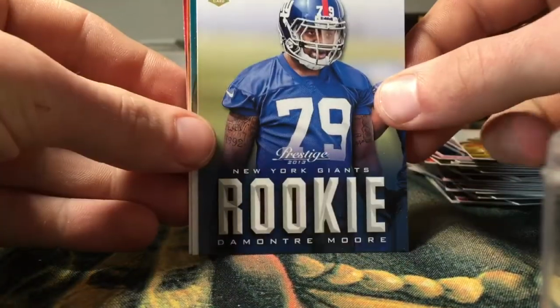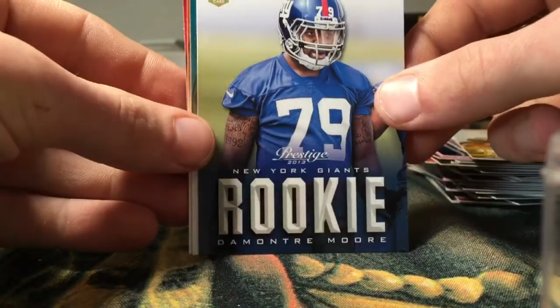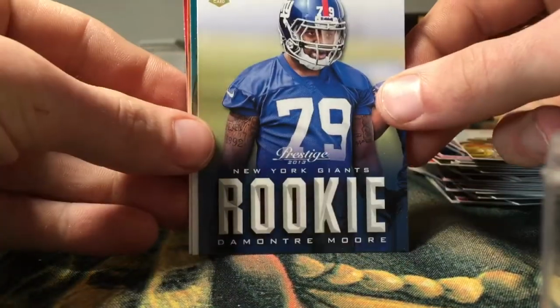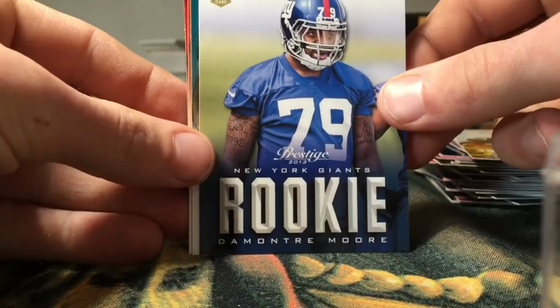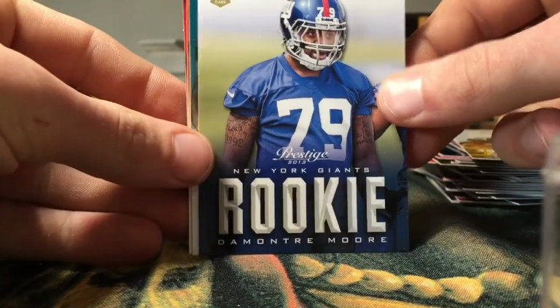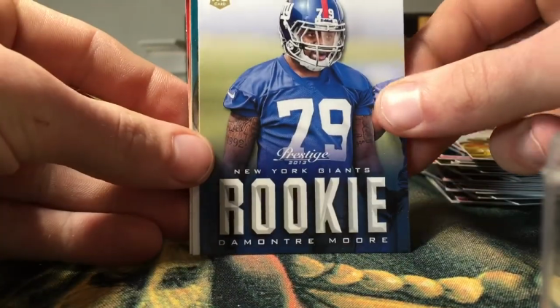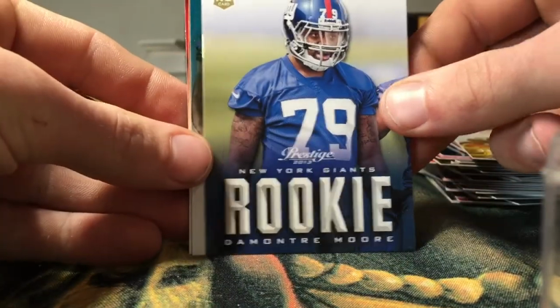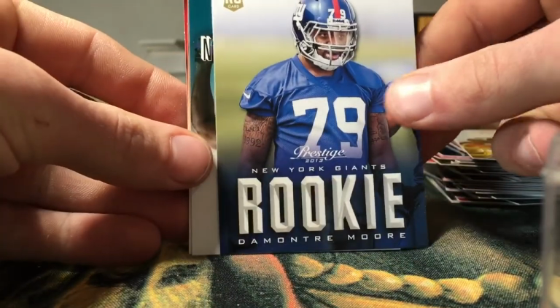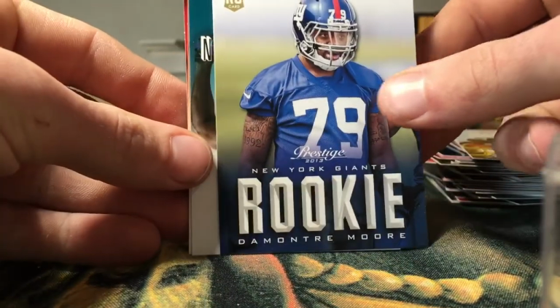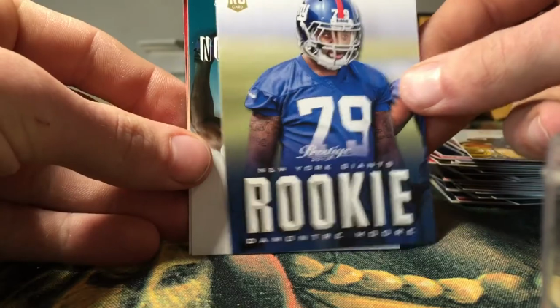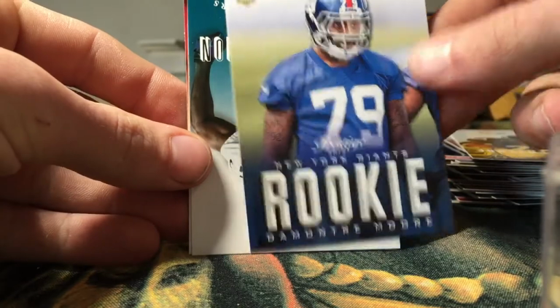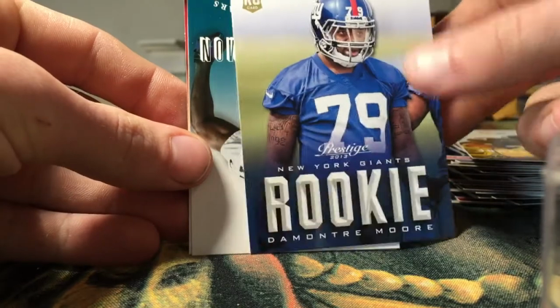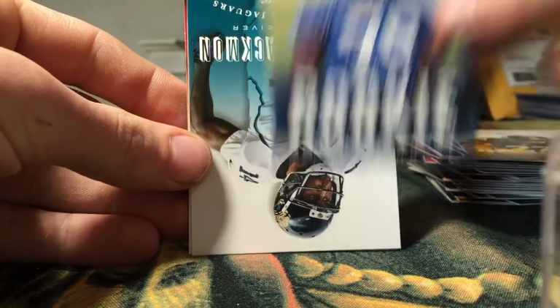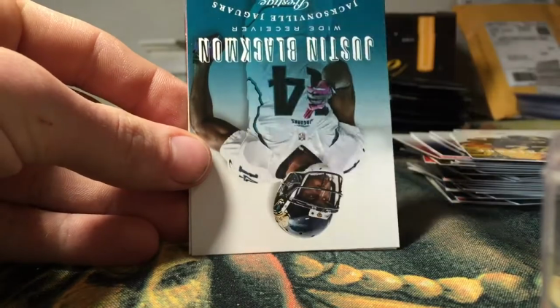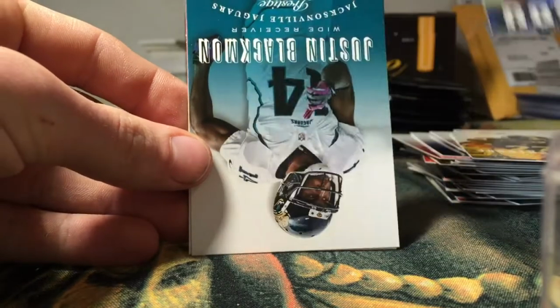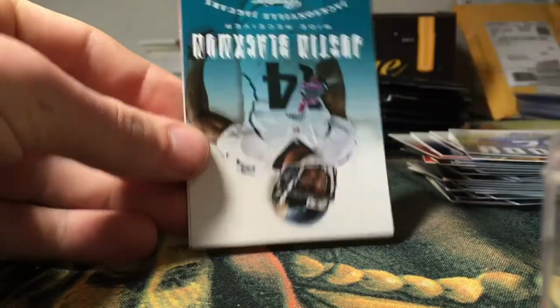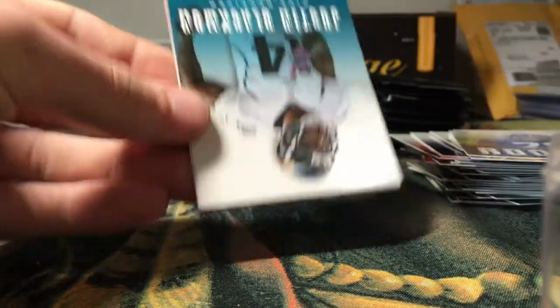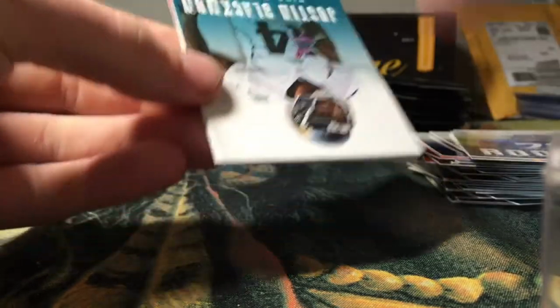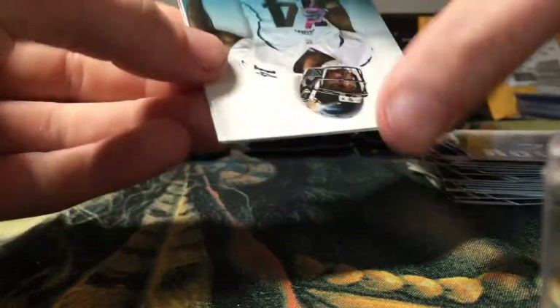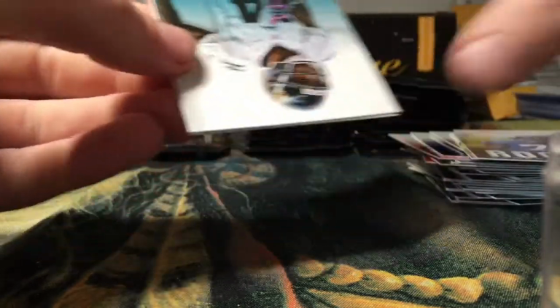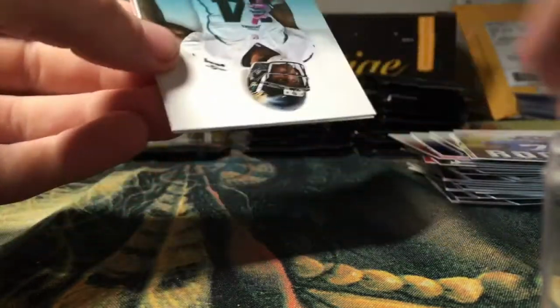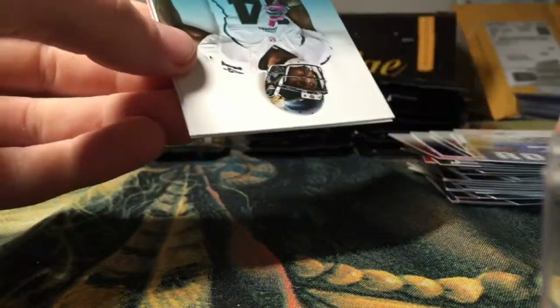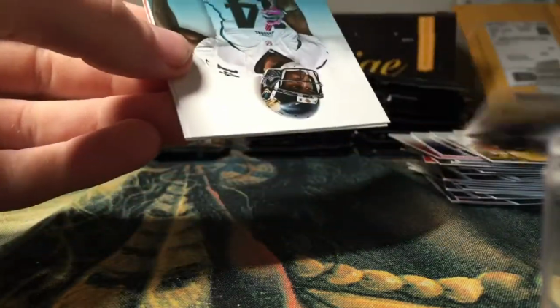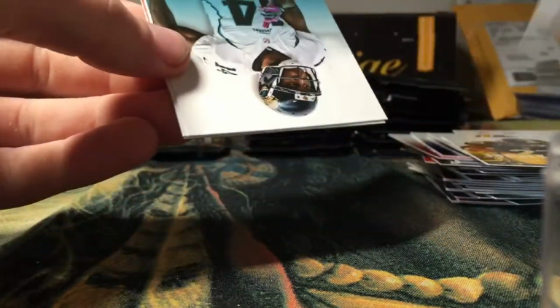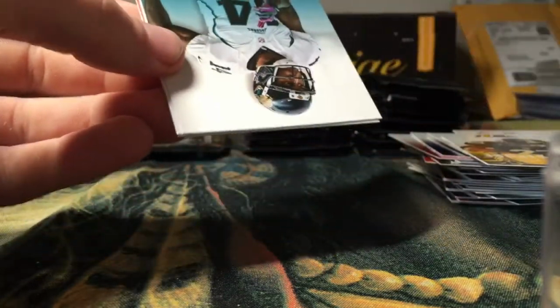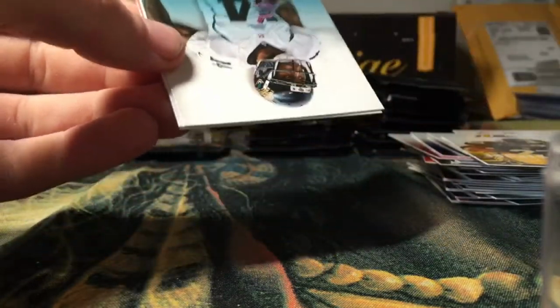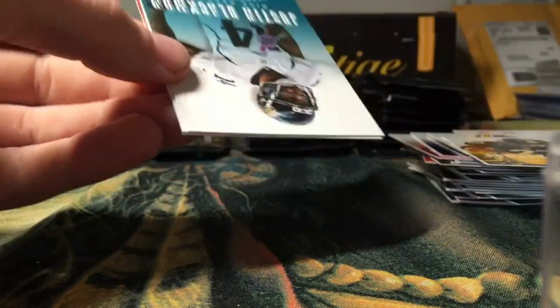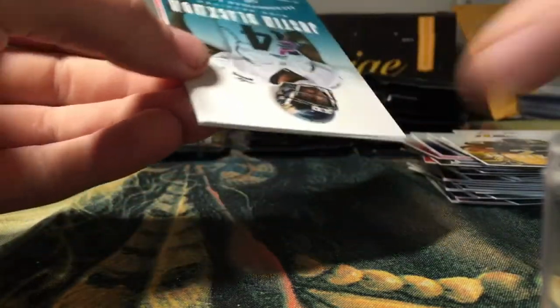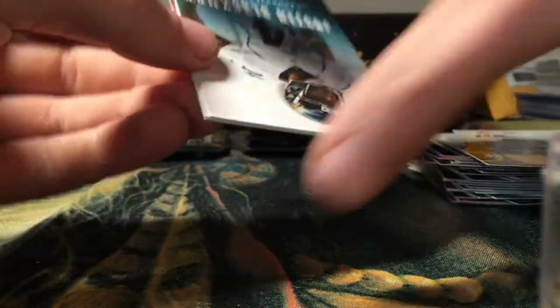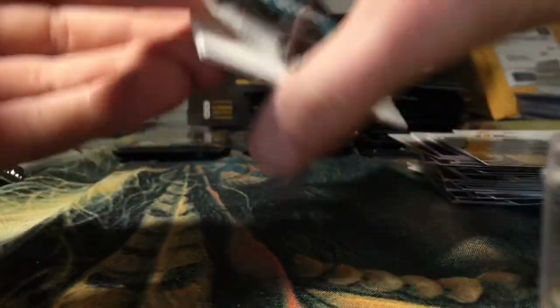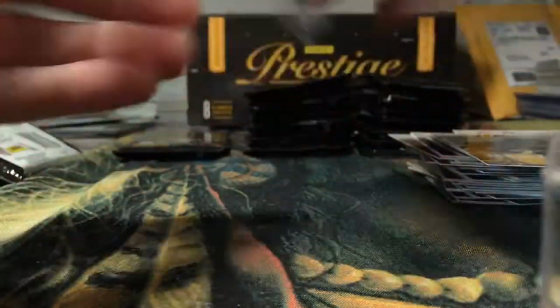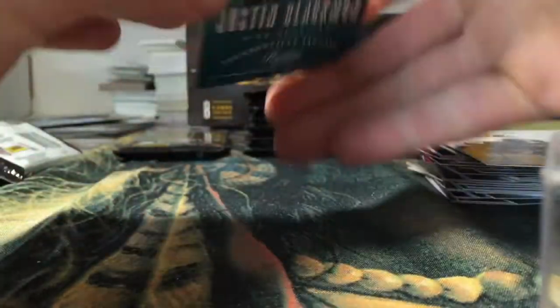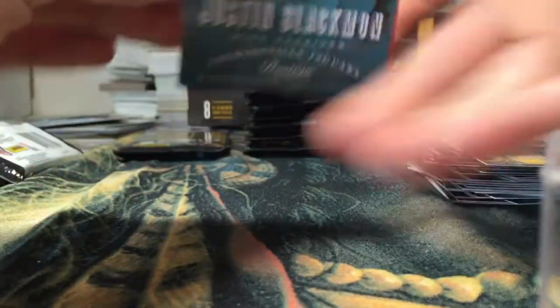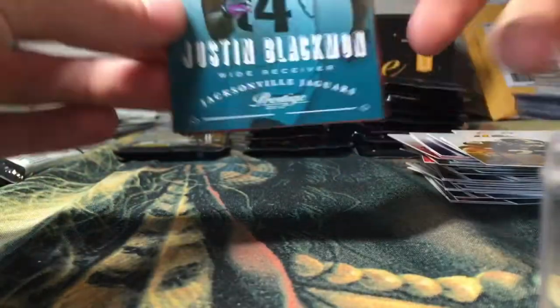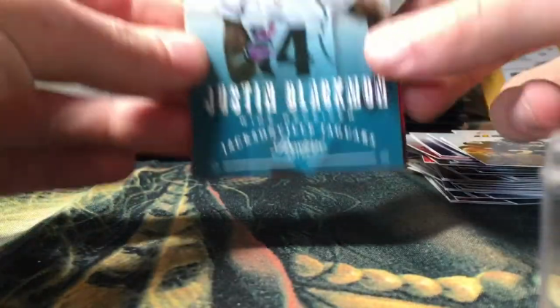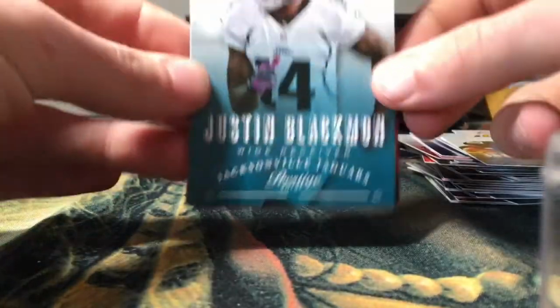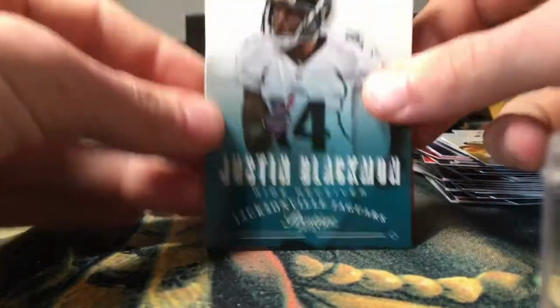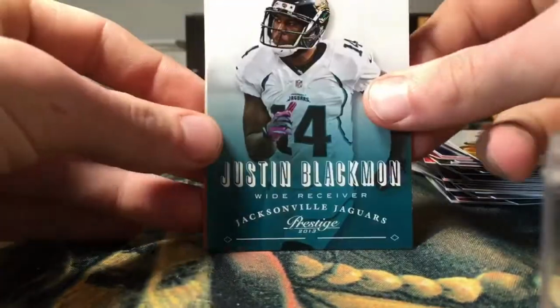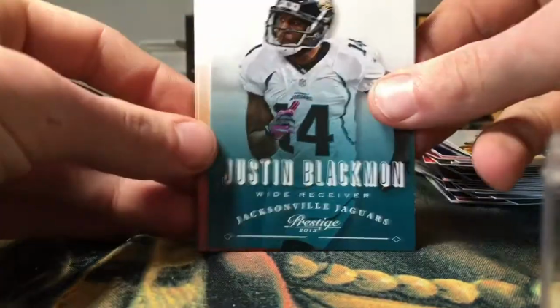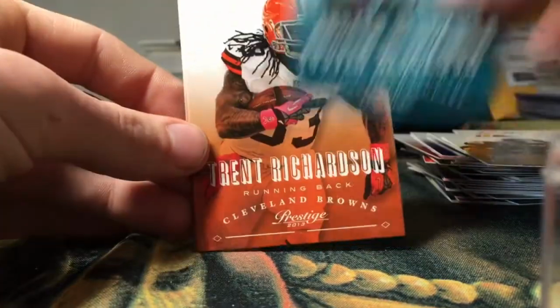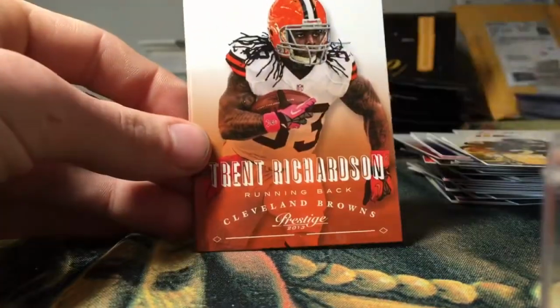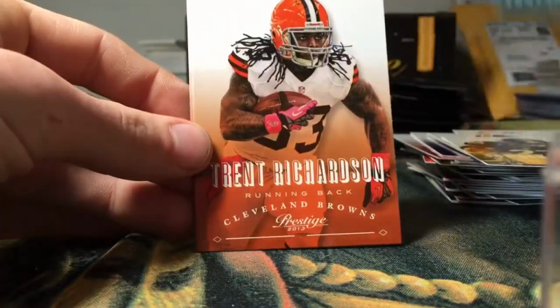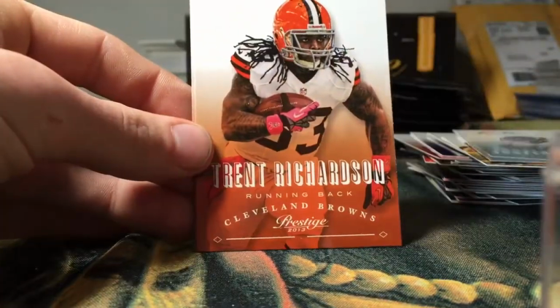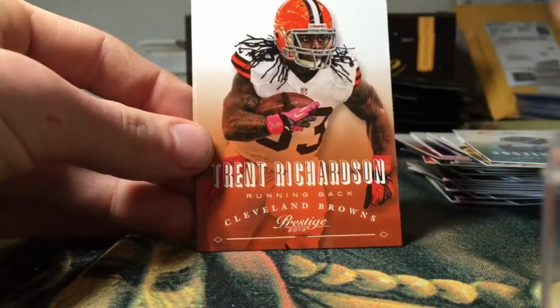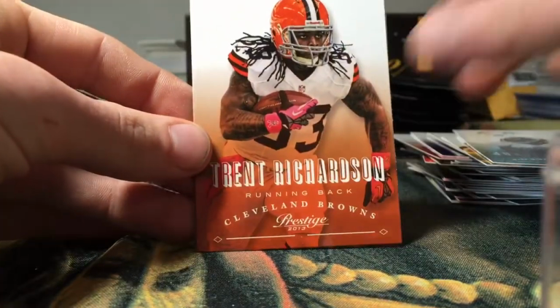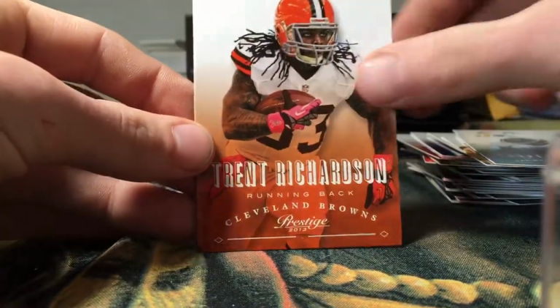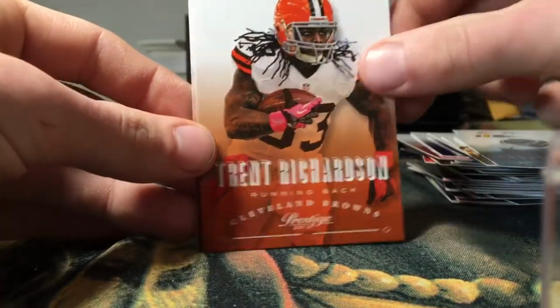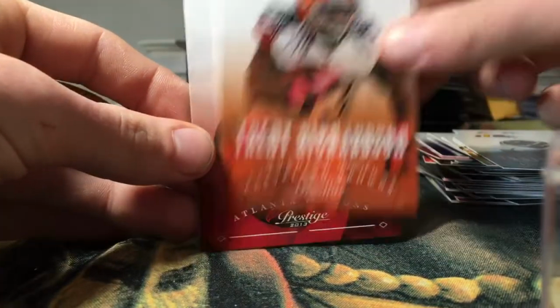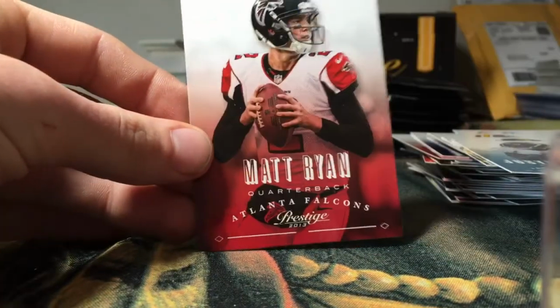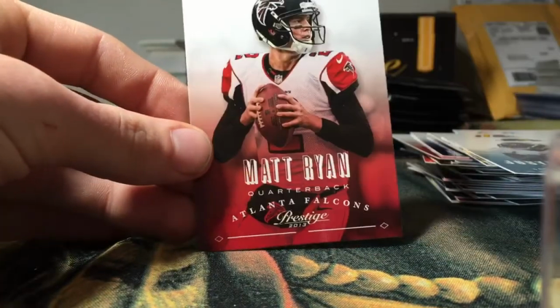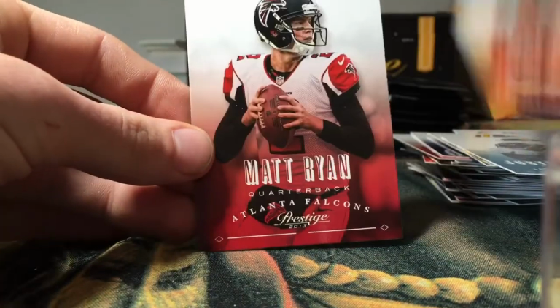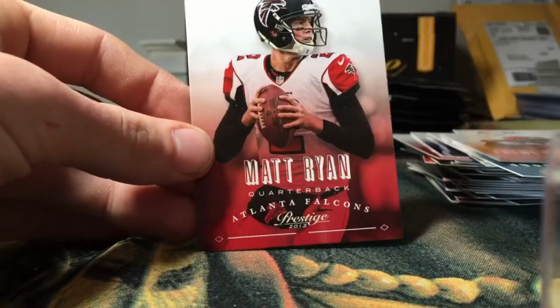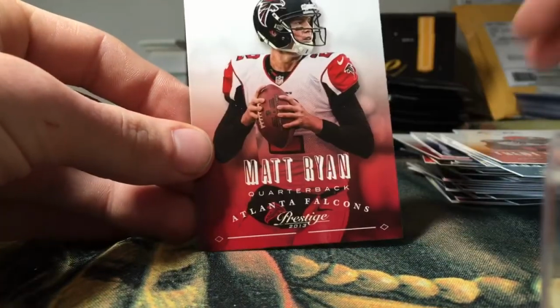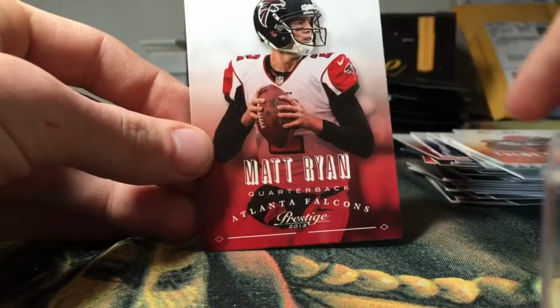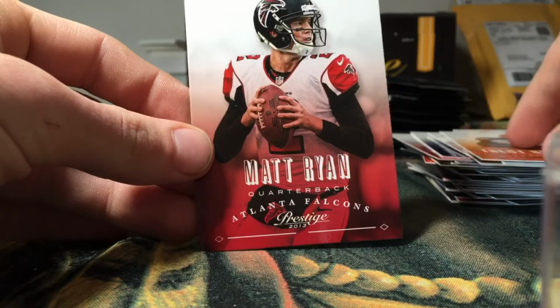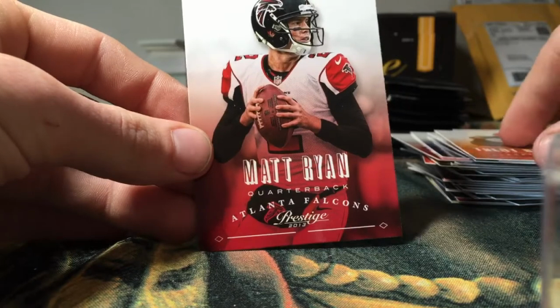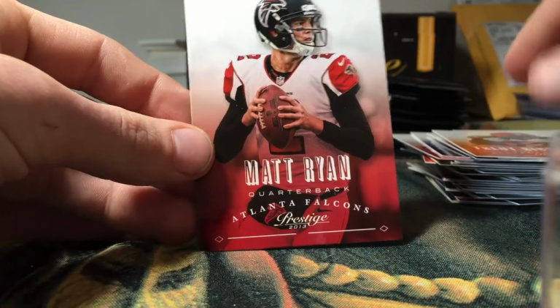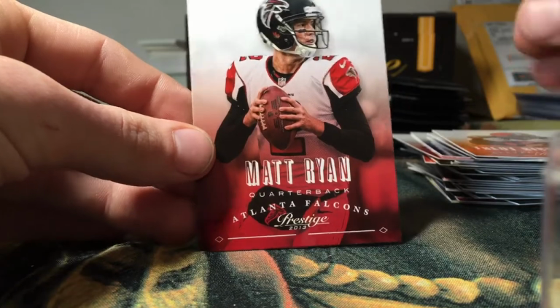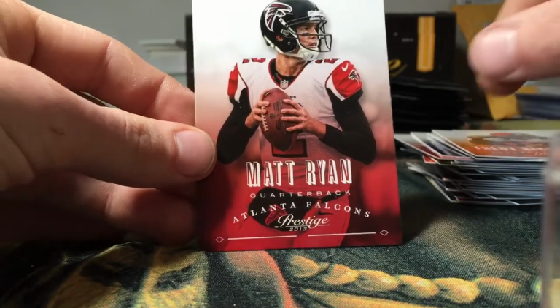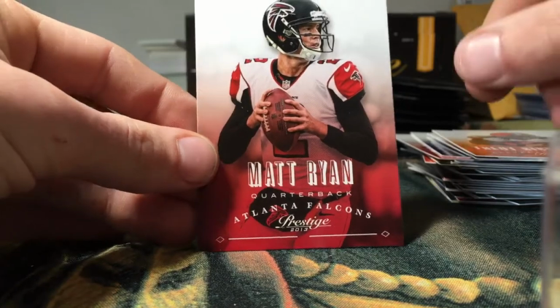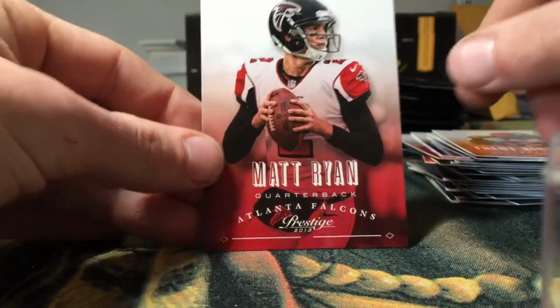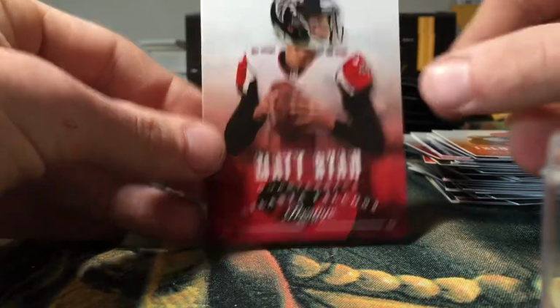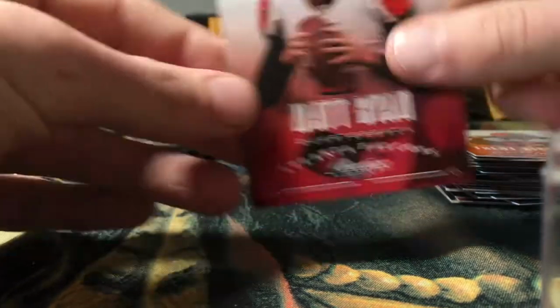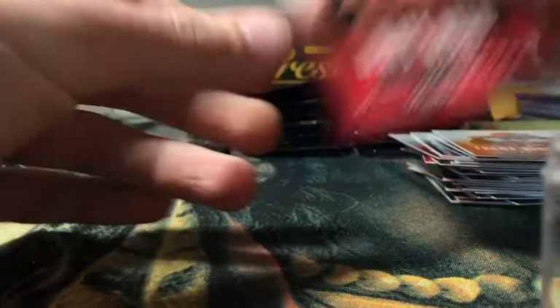Got a DeMontre Moore rookie, Justin Blackmon, Trent Richardson, and Matt Ryan.